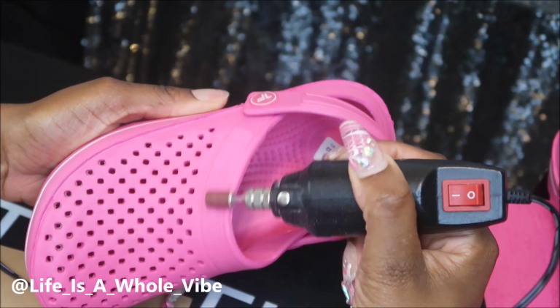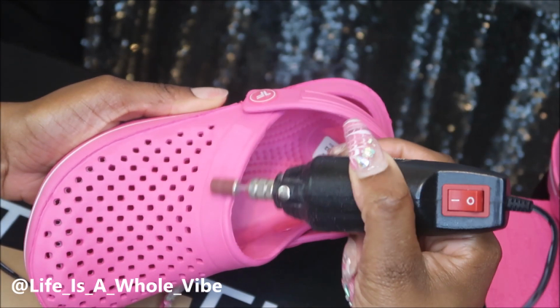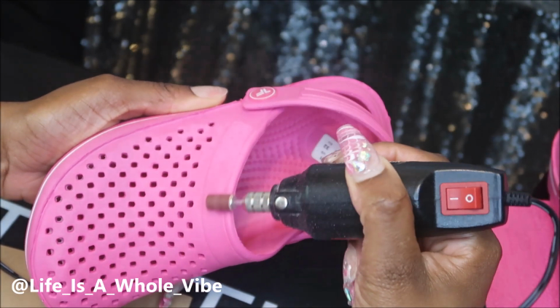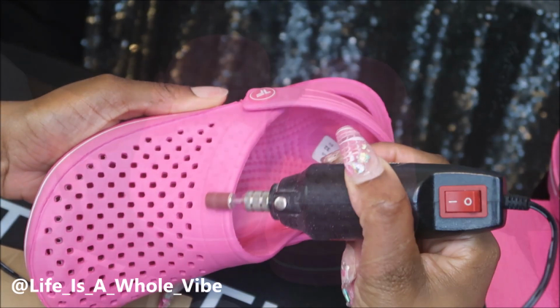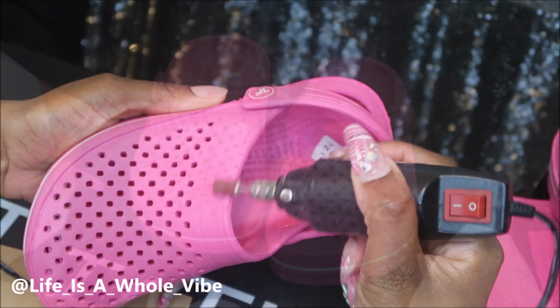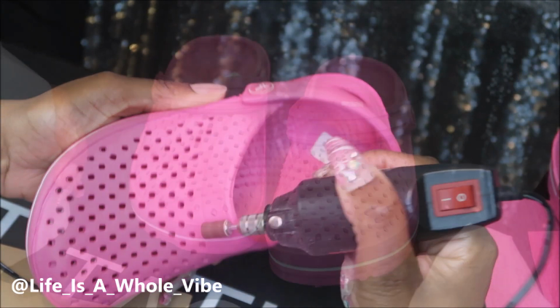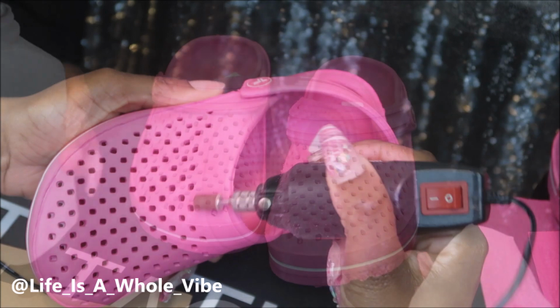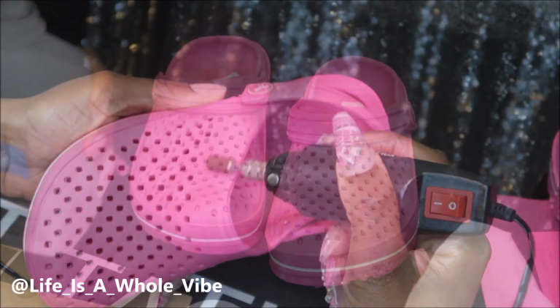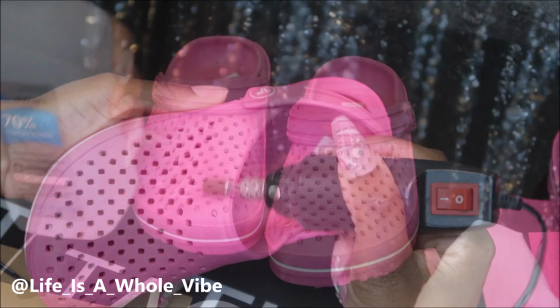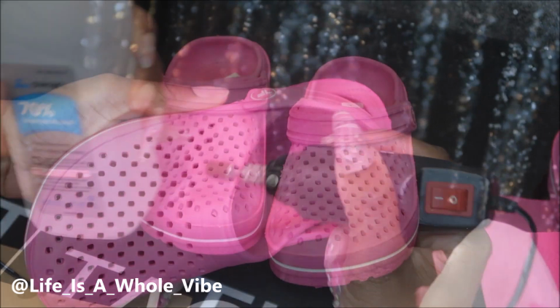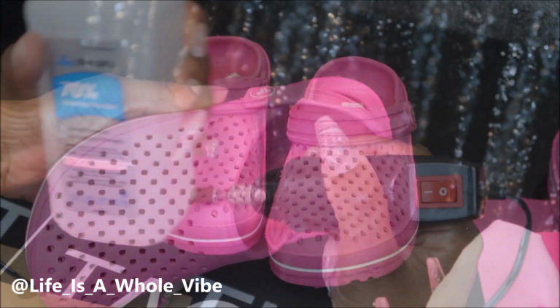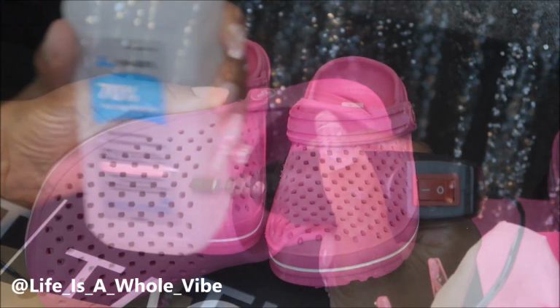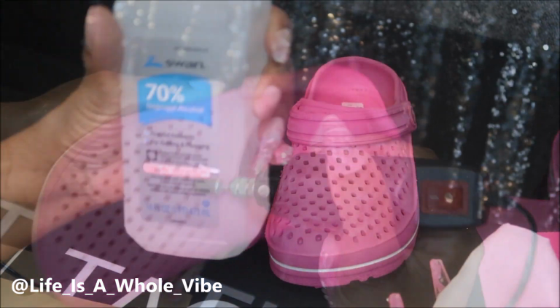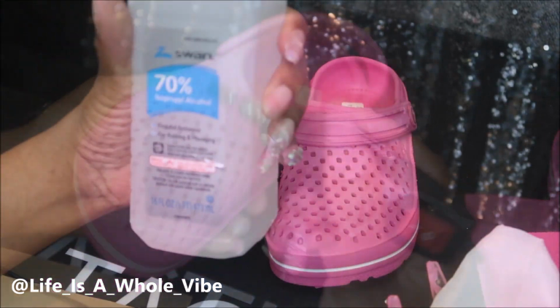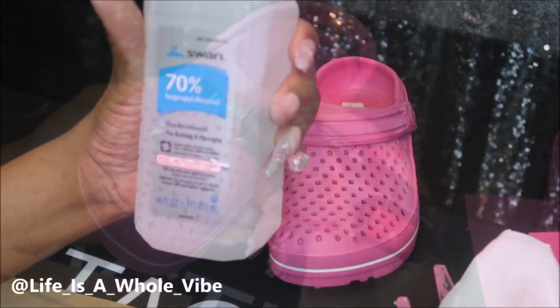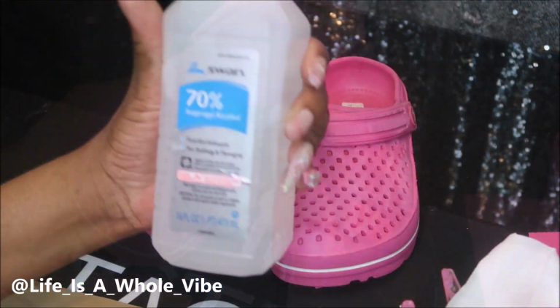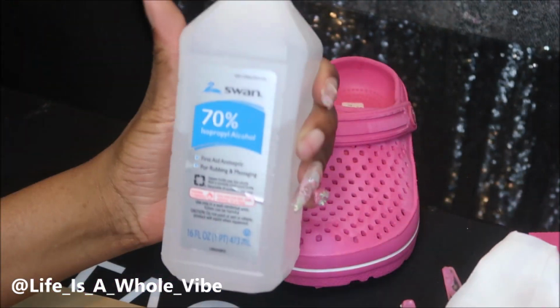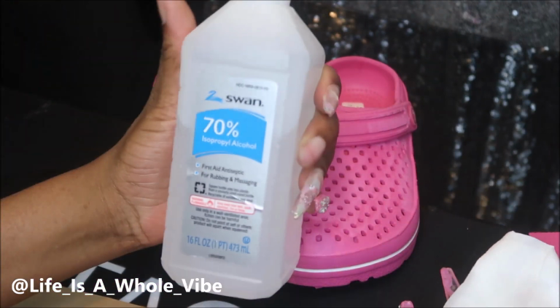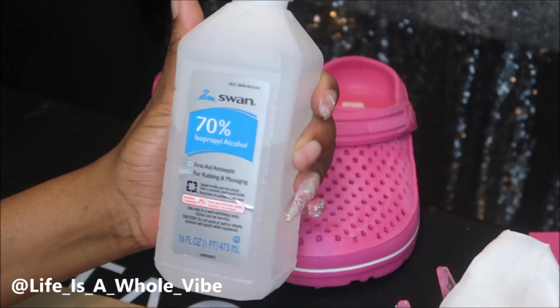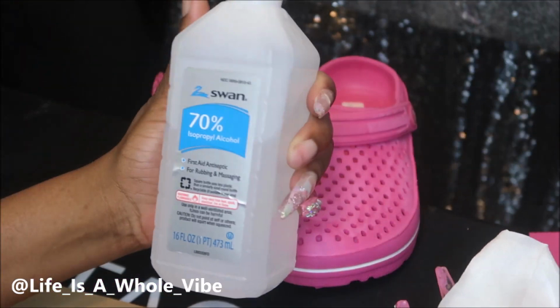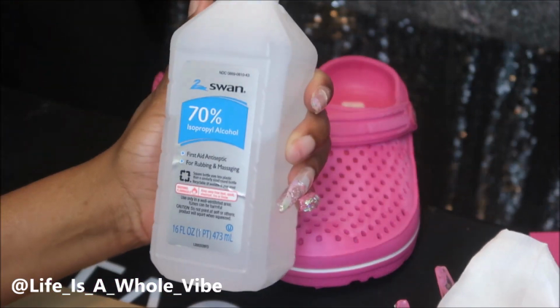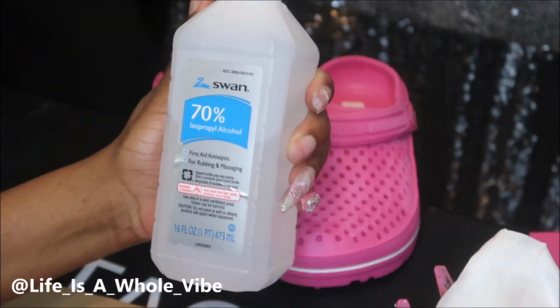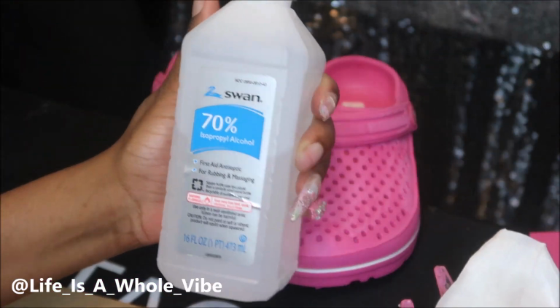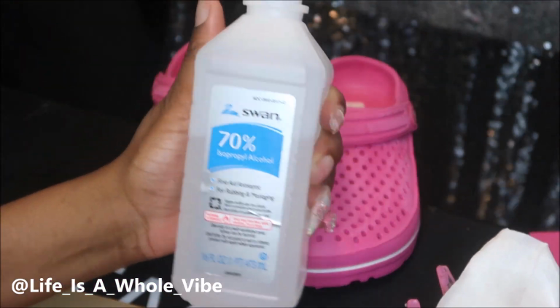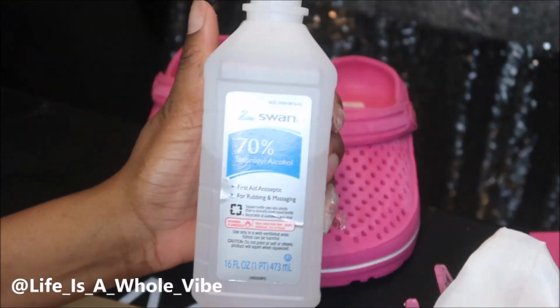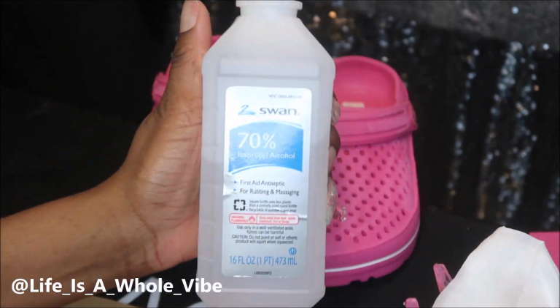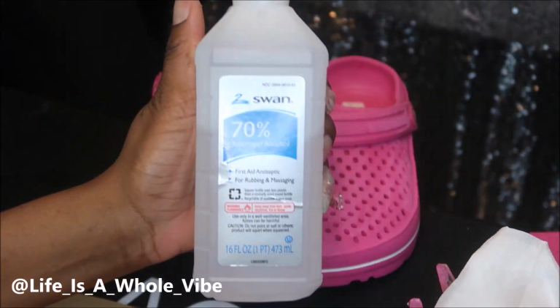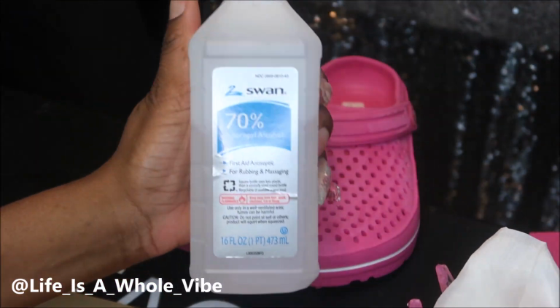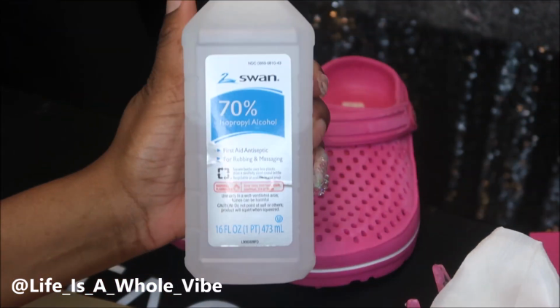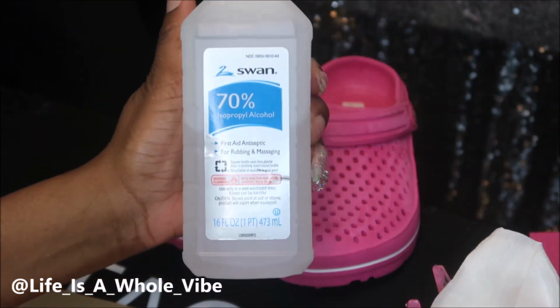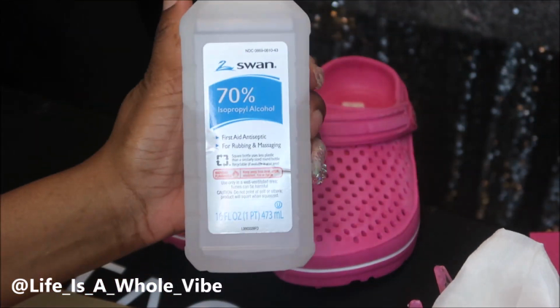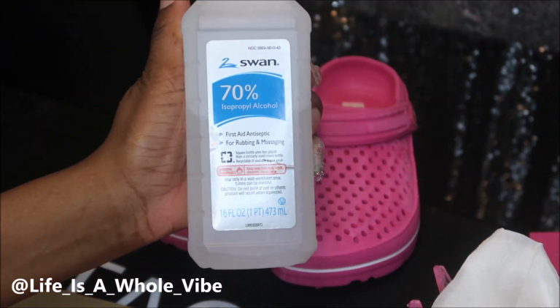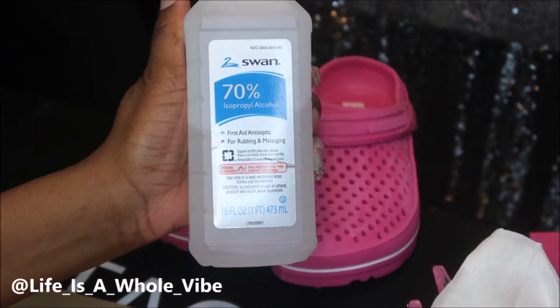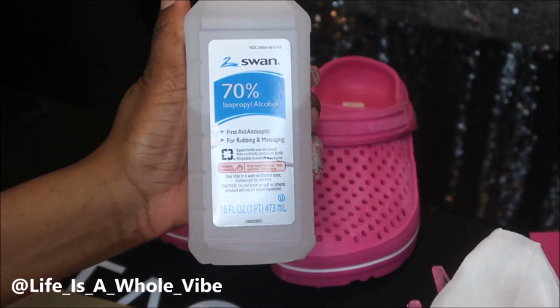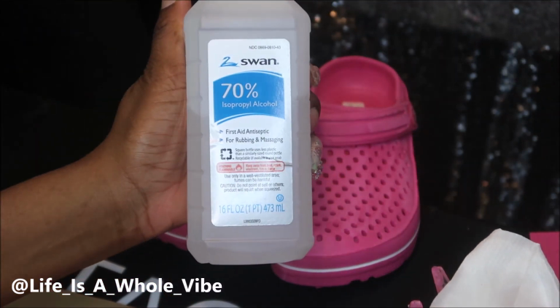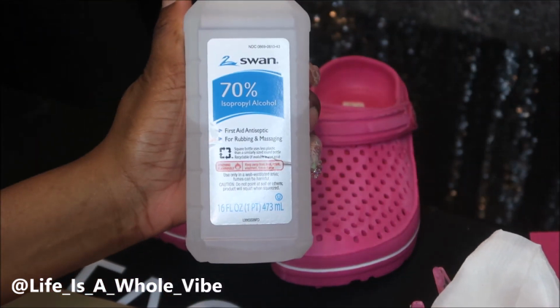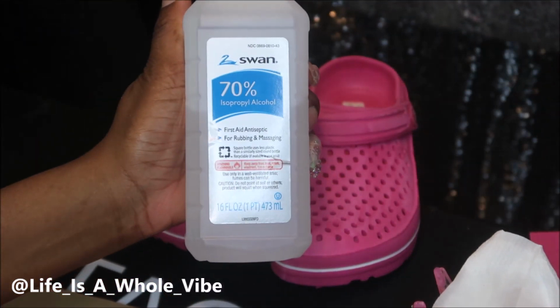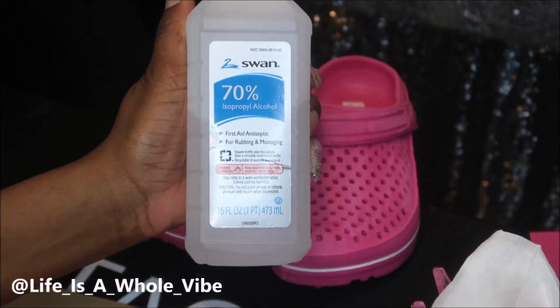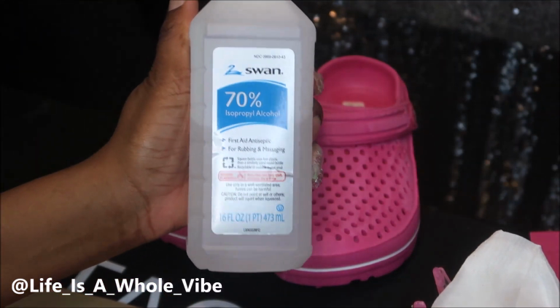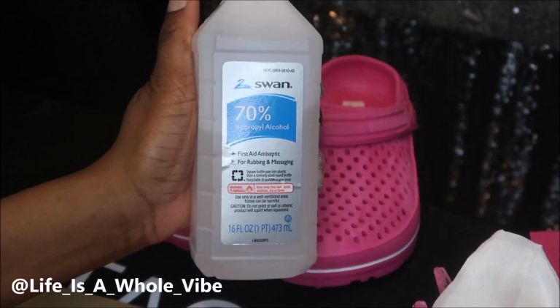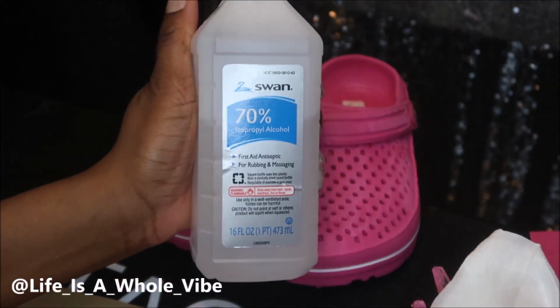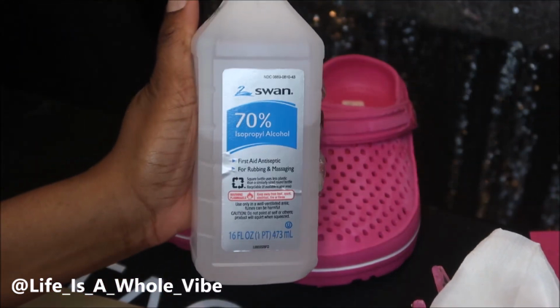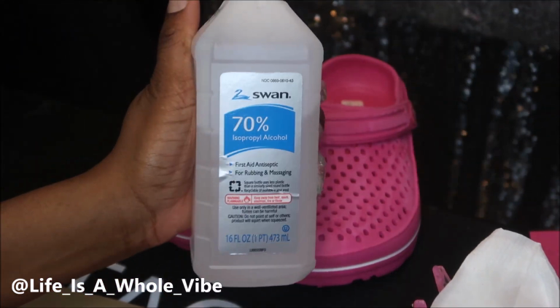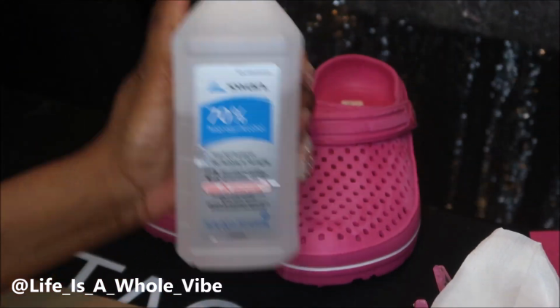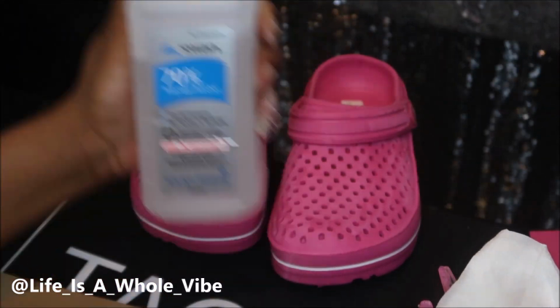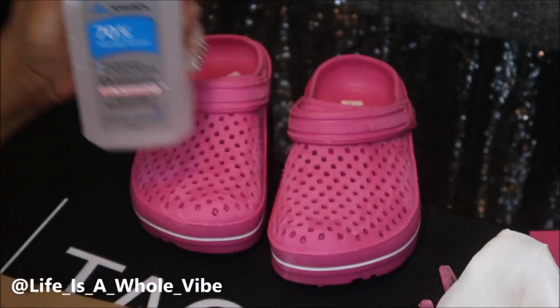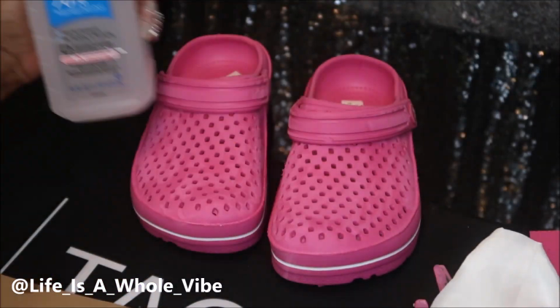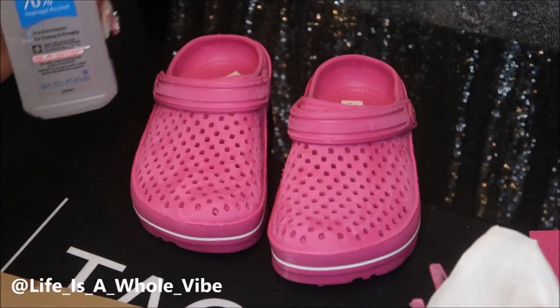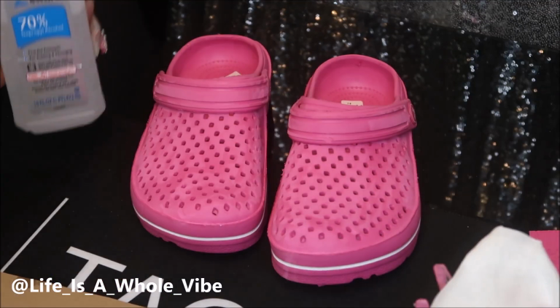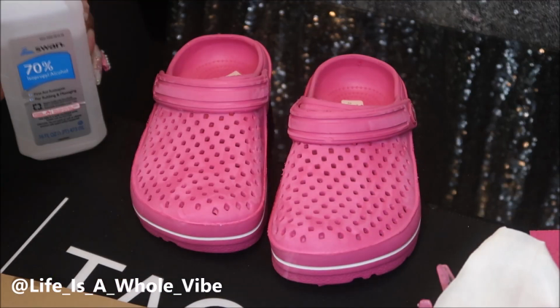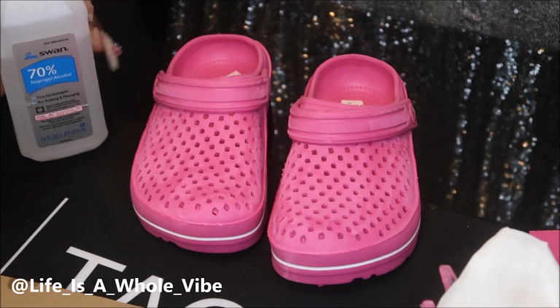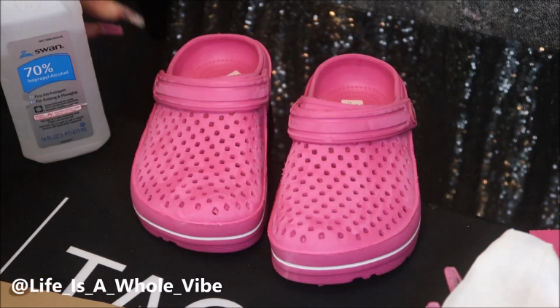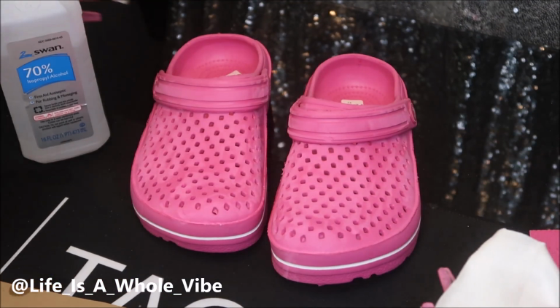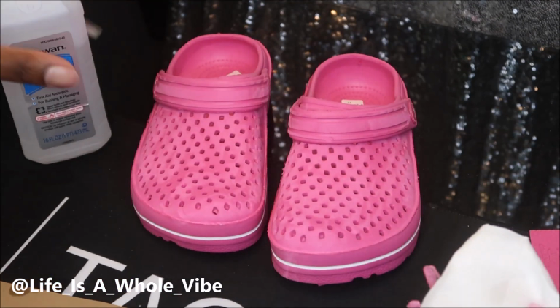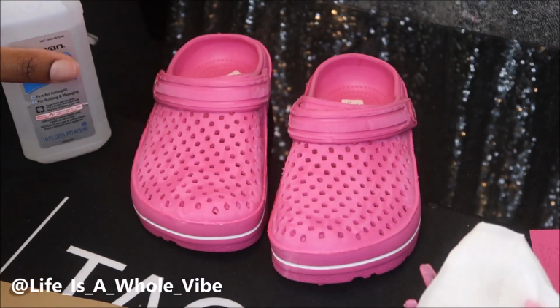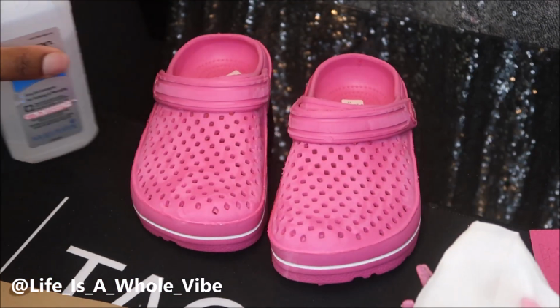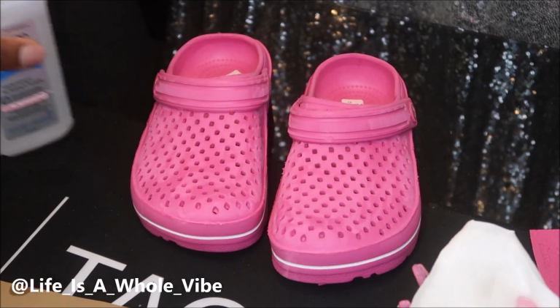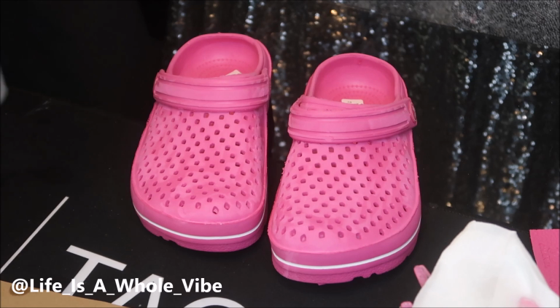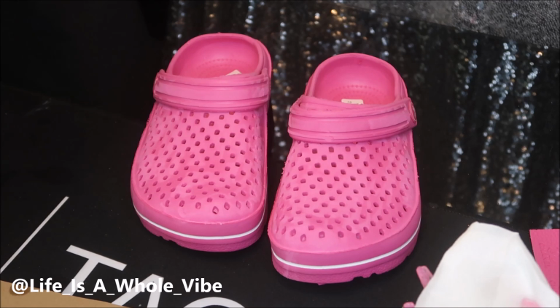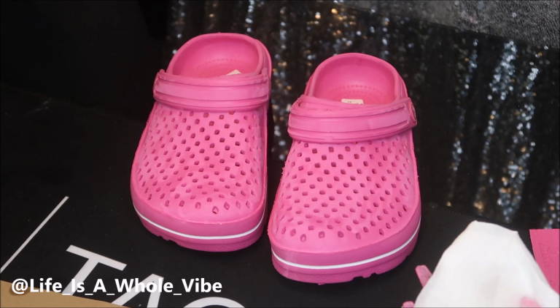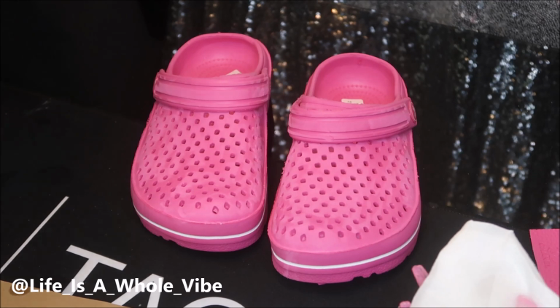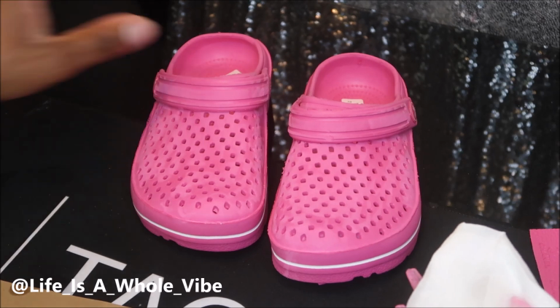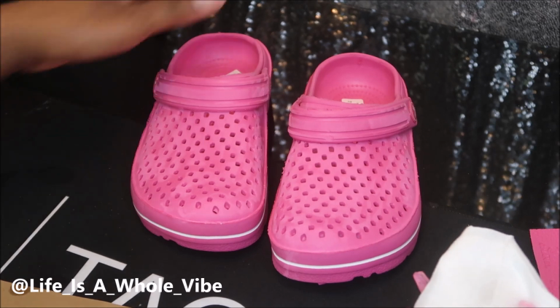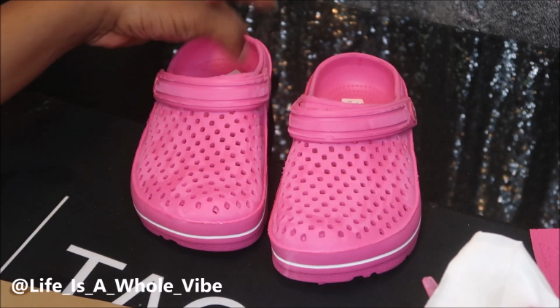The shoes have been folded down. I'm going to use this Dollar Tree alcohol and wipe them down very good.